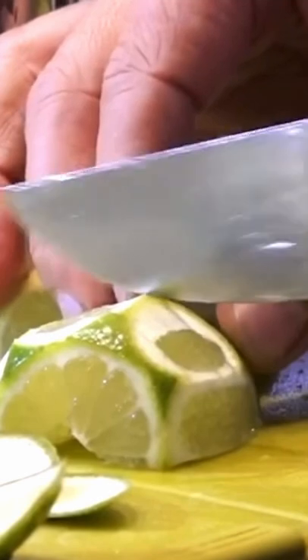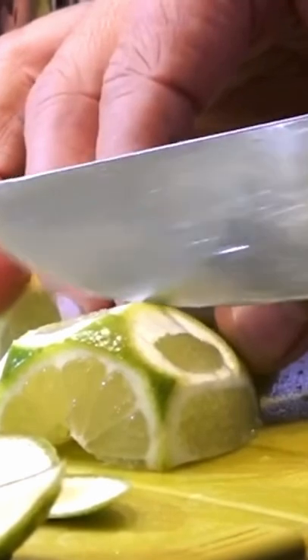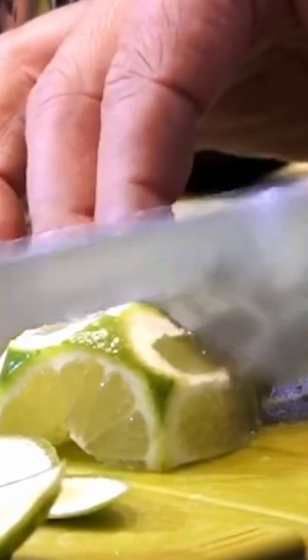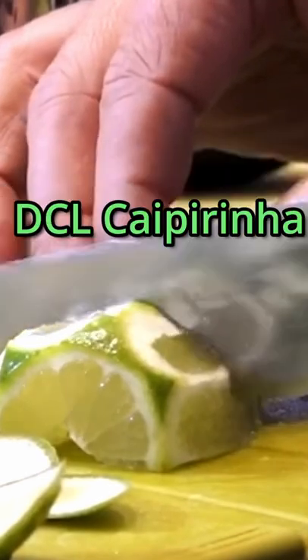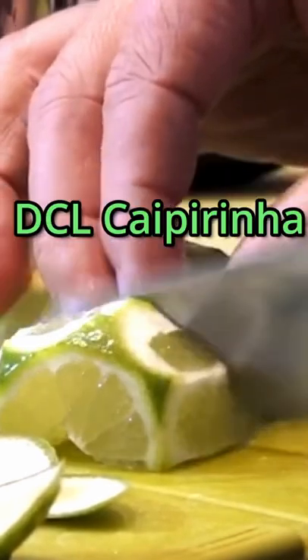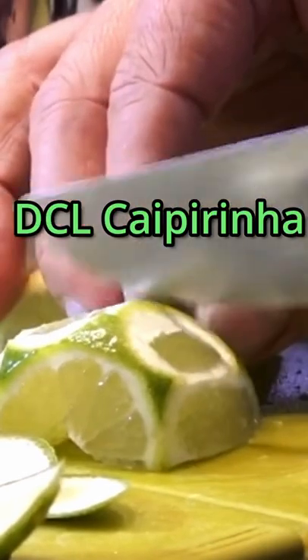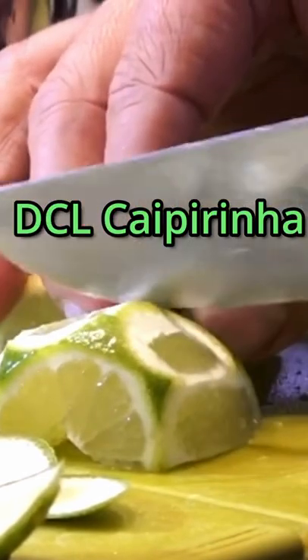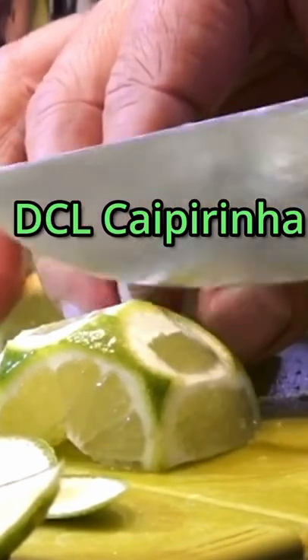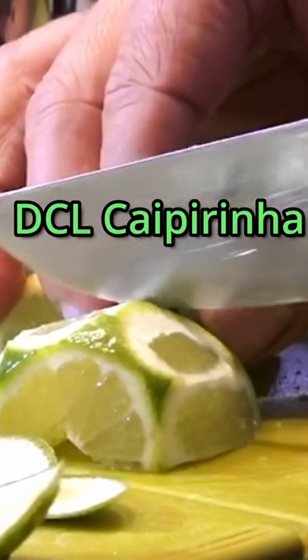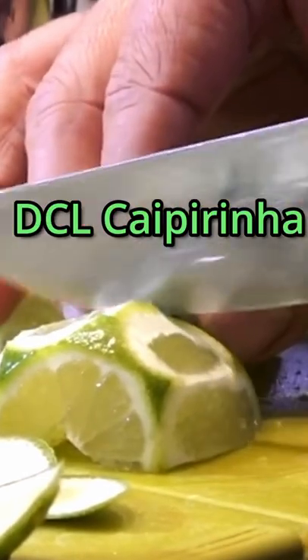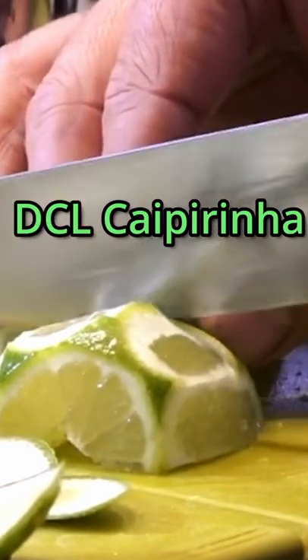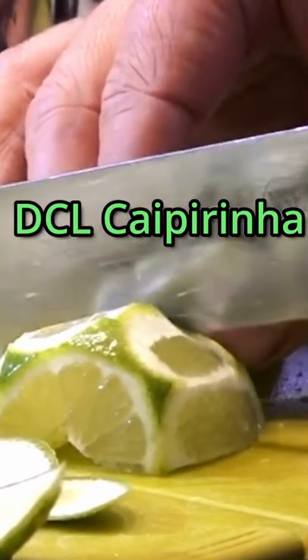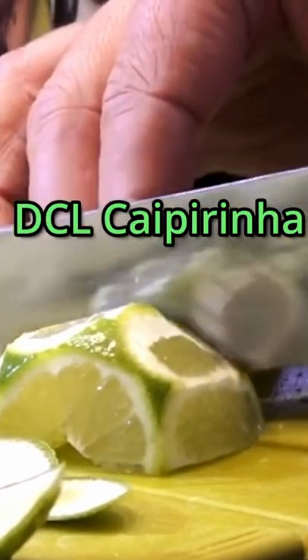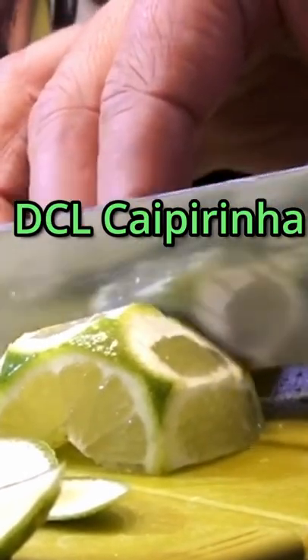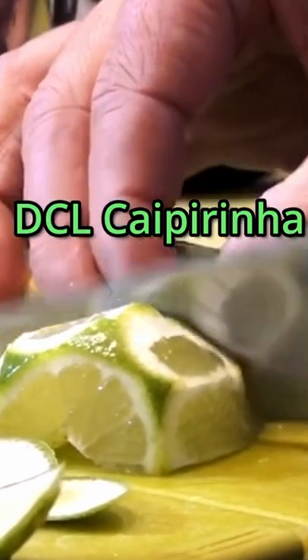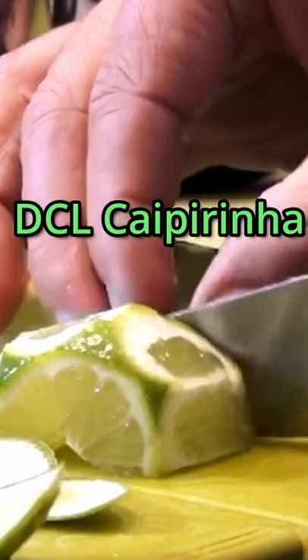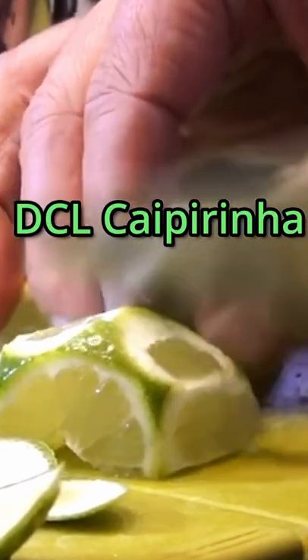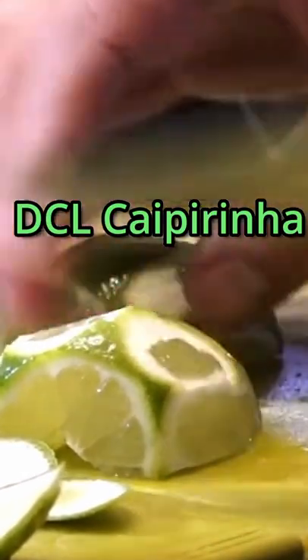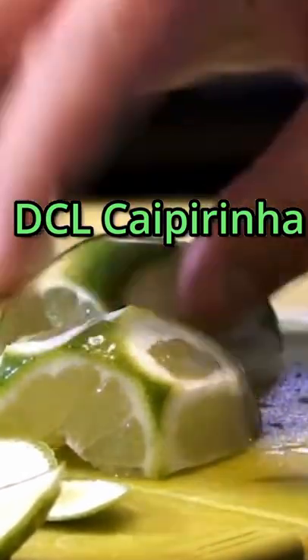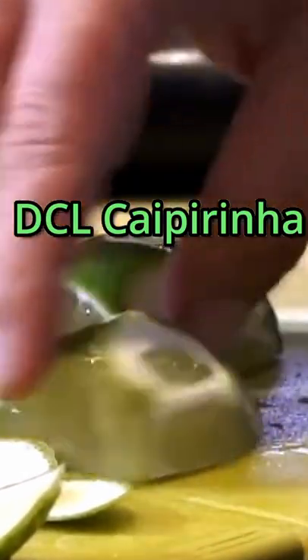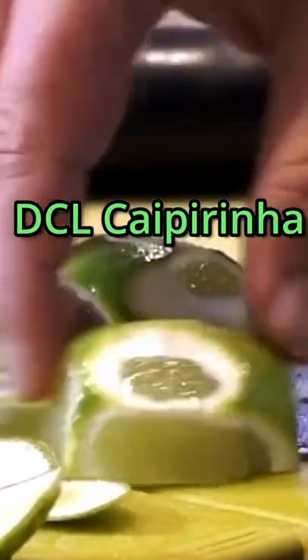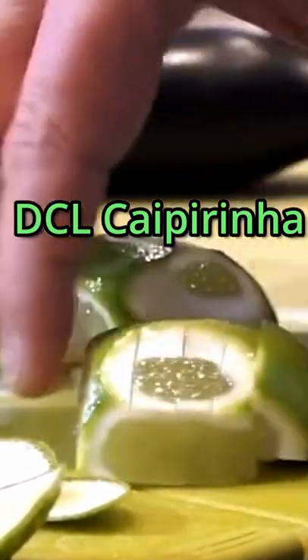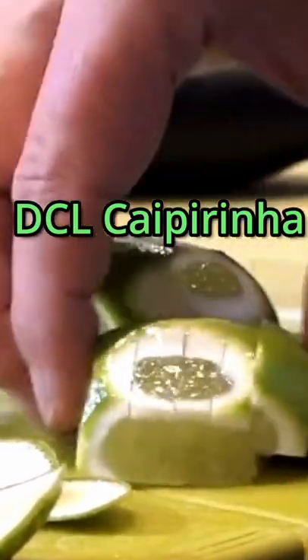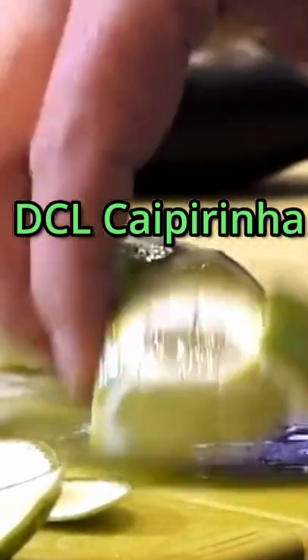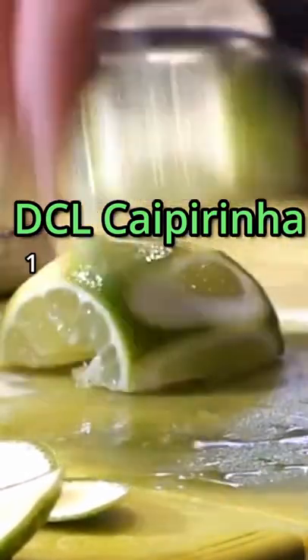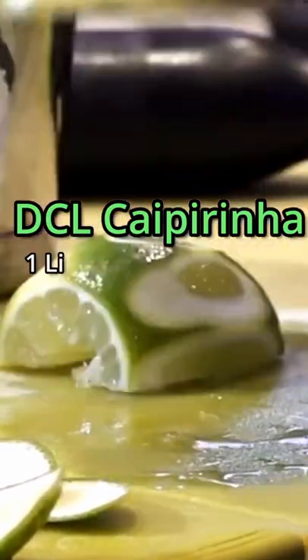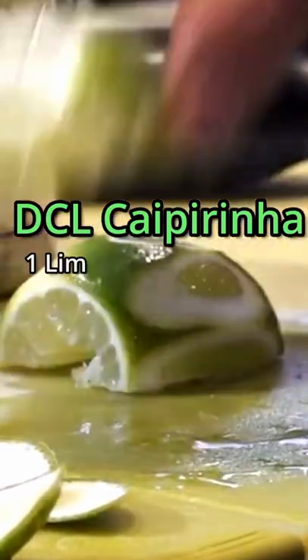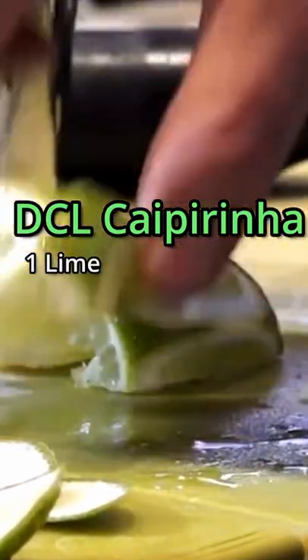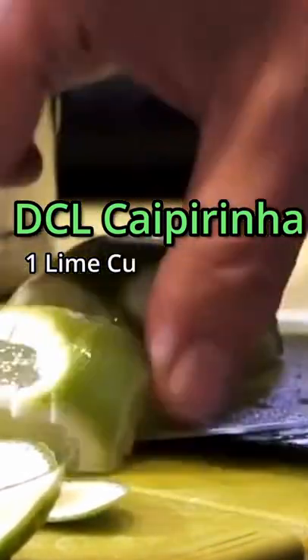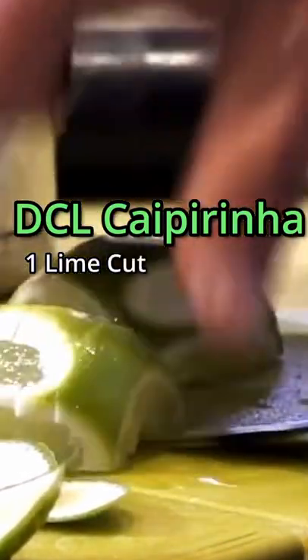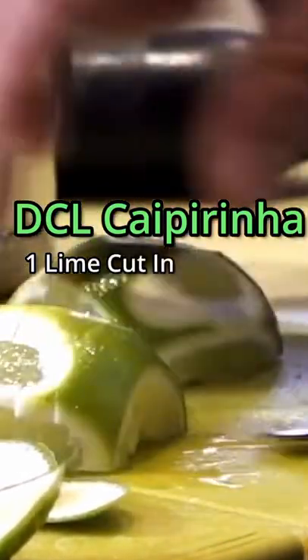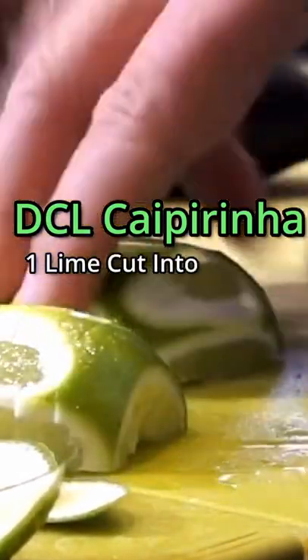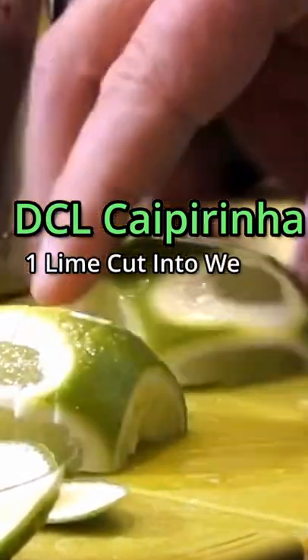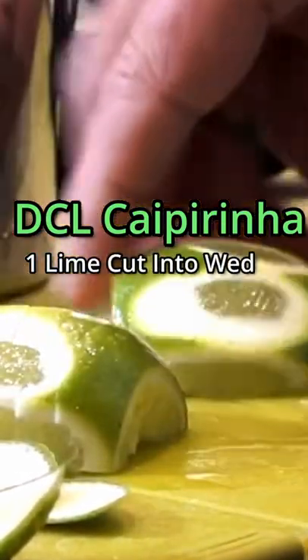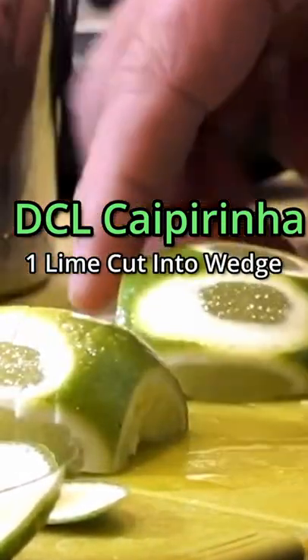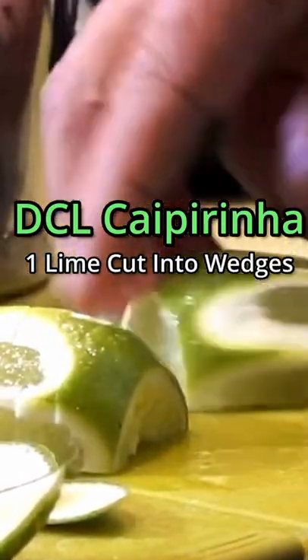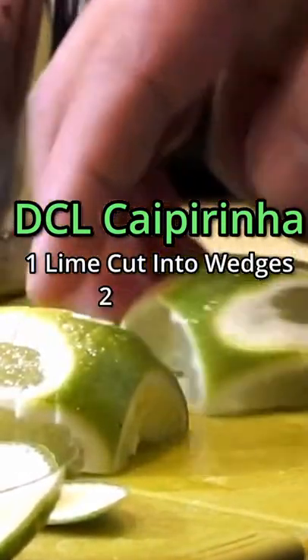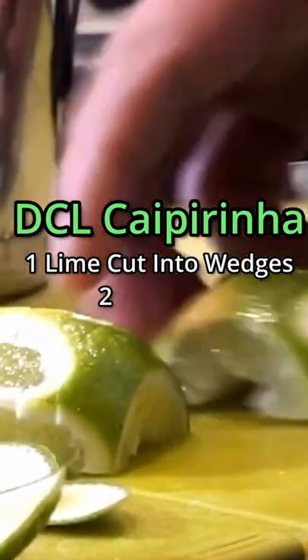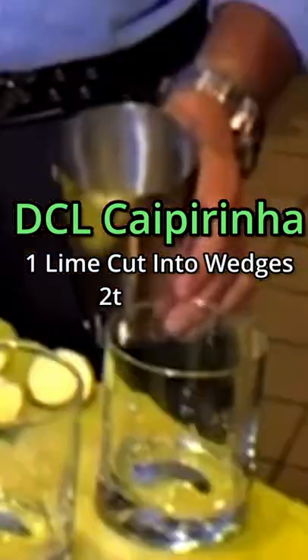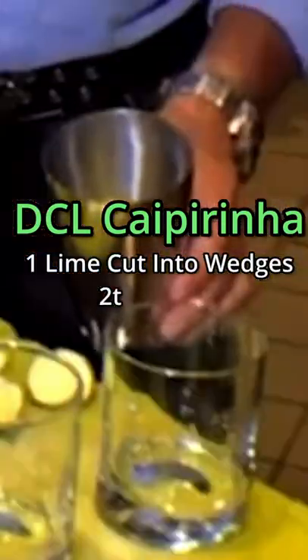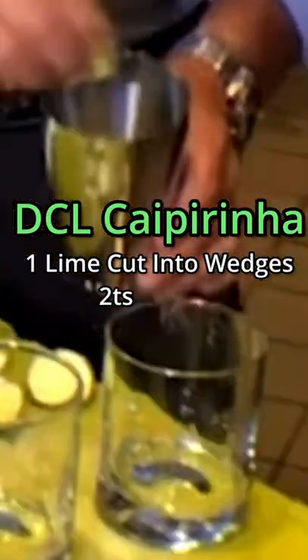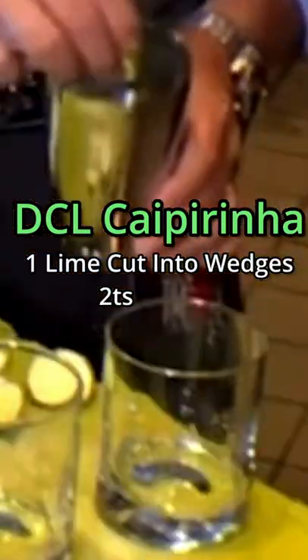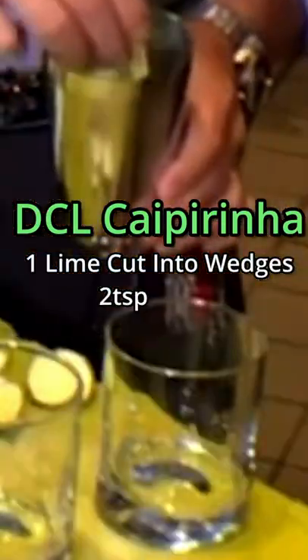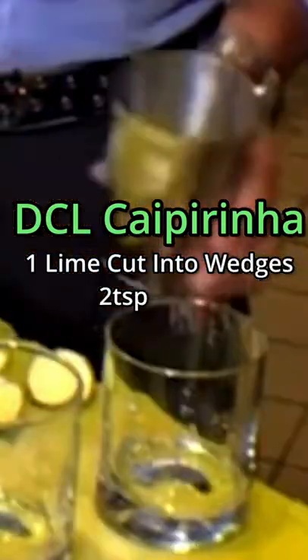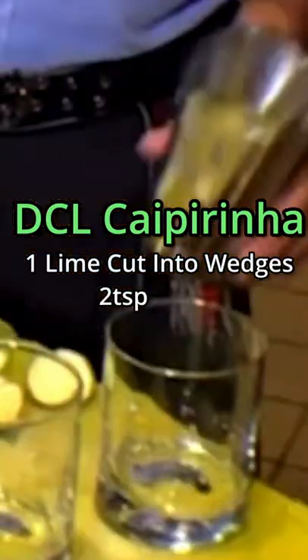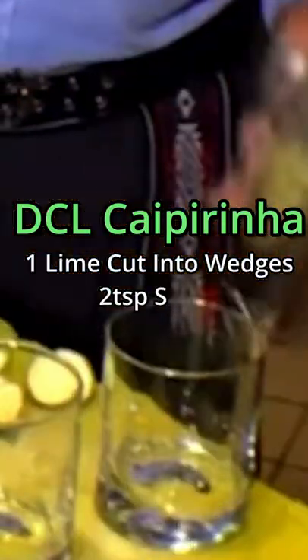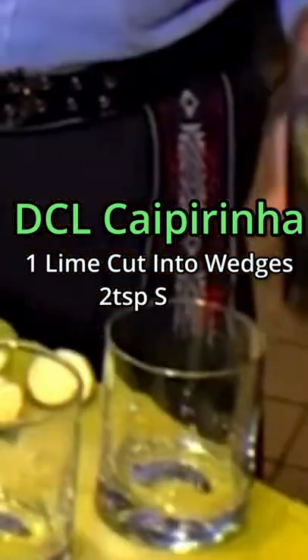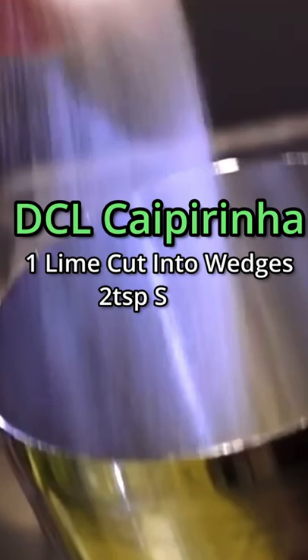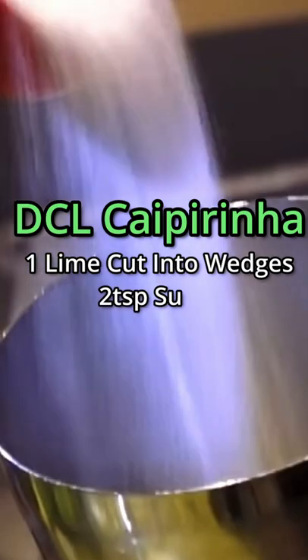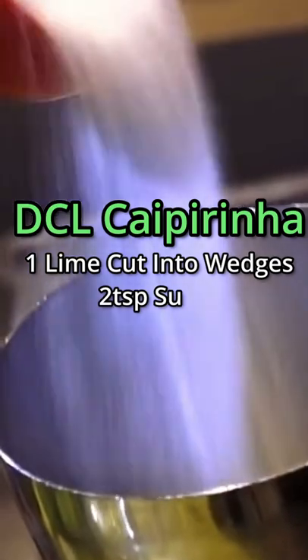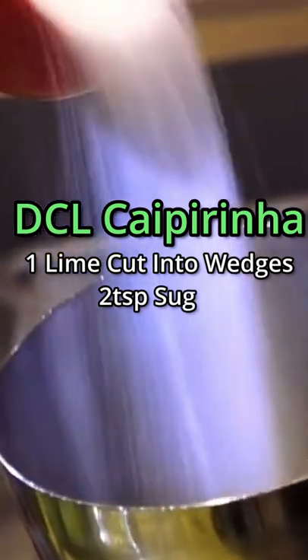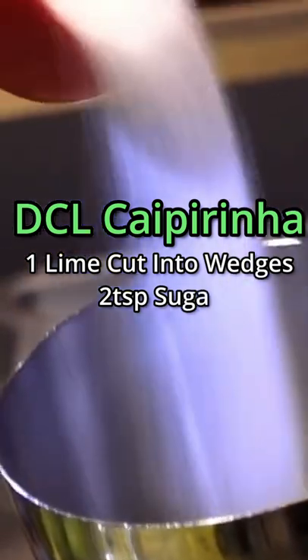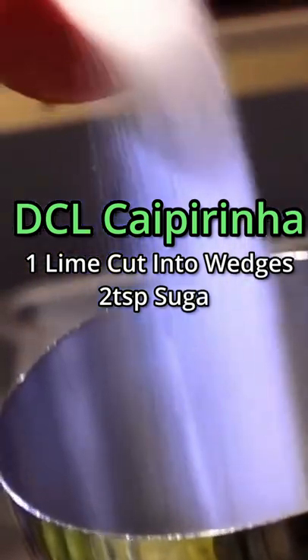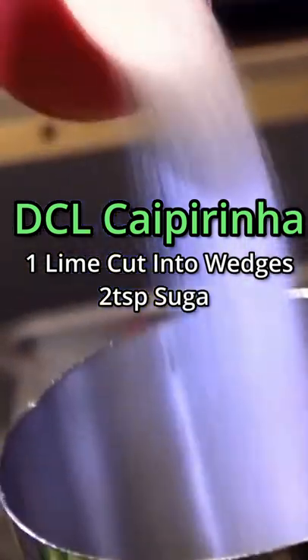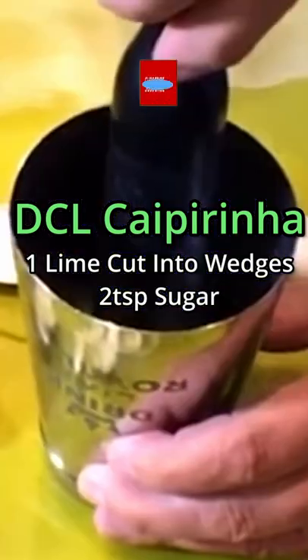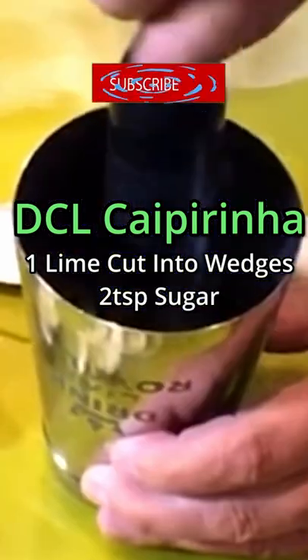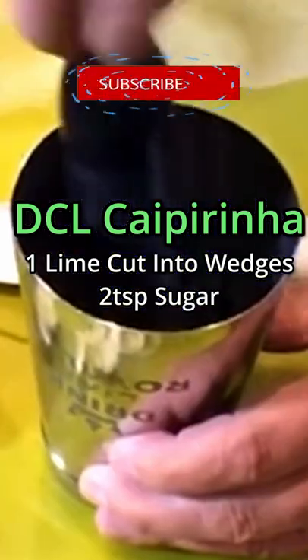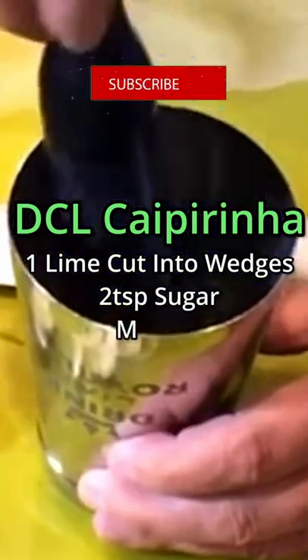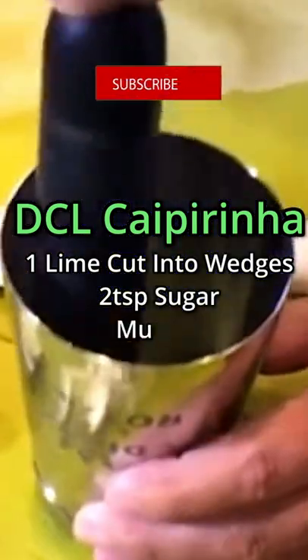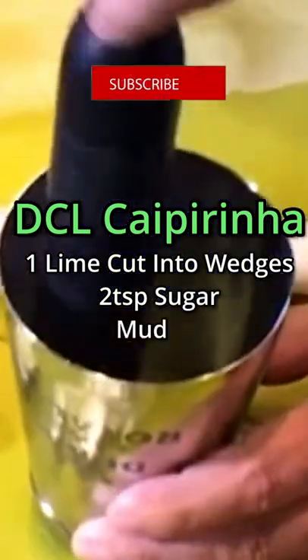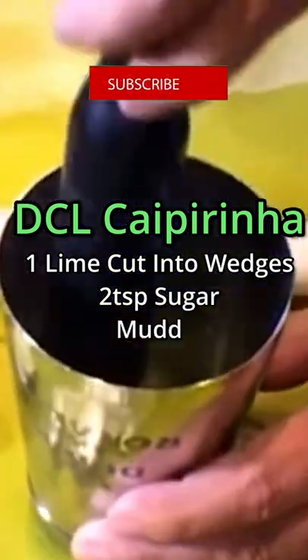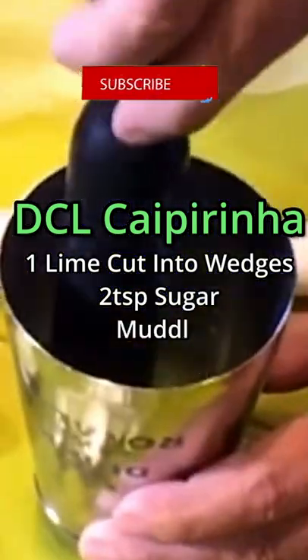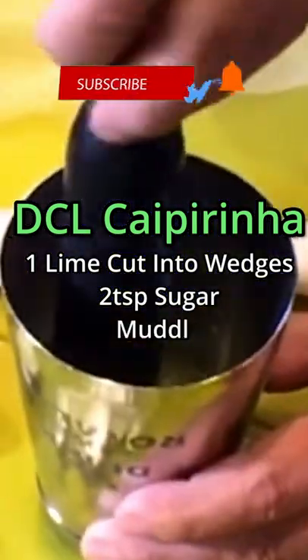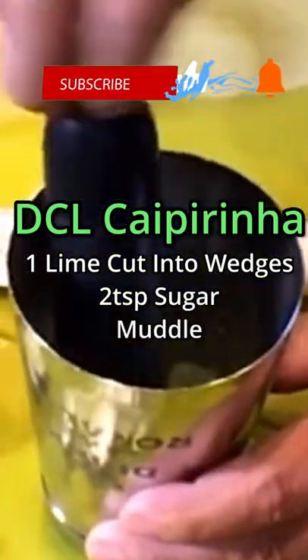Here's how they made my Caipirinha on the Disney Wonder. Cut a lime into wedges, add to a shaker with two teaspoons of sugar, and muddle the ingredients.